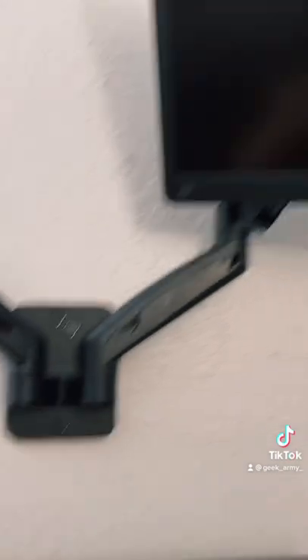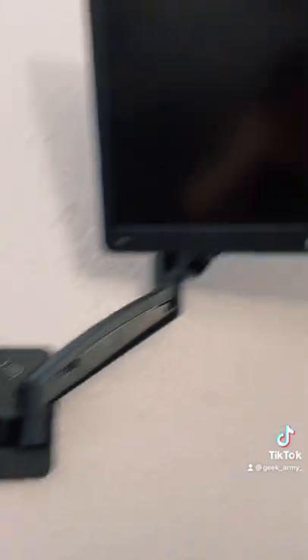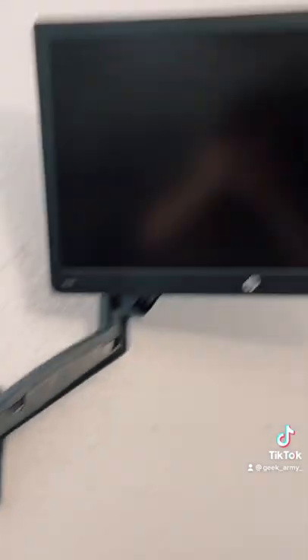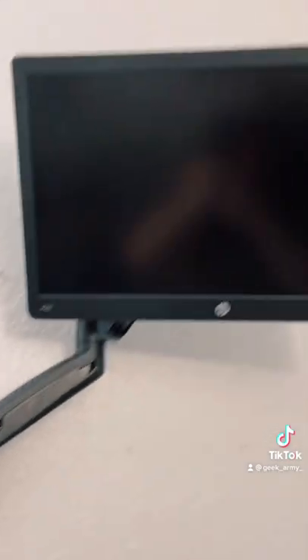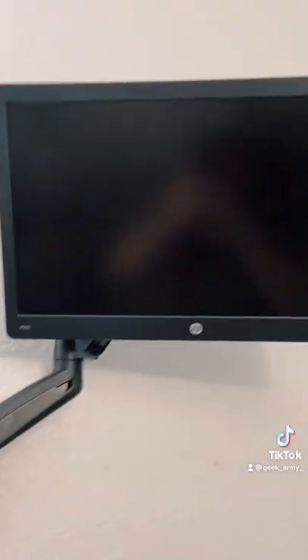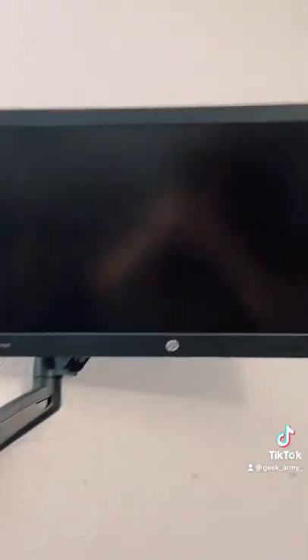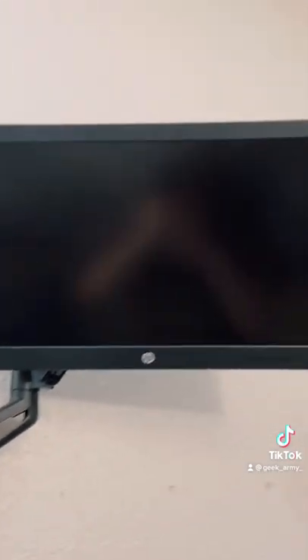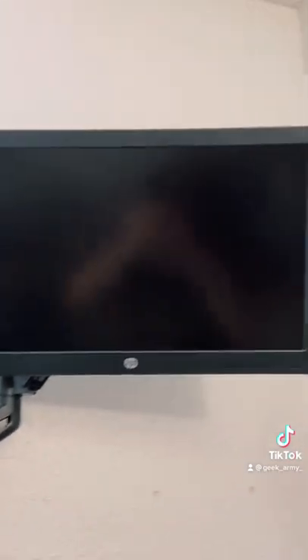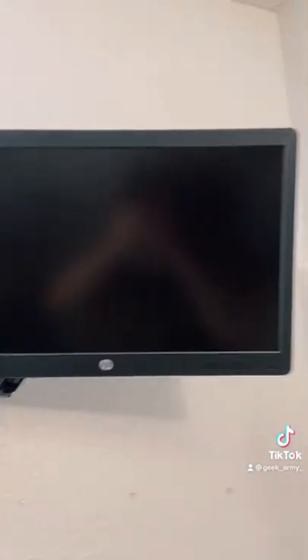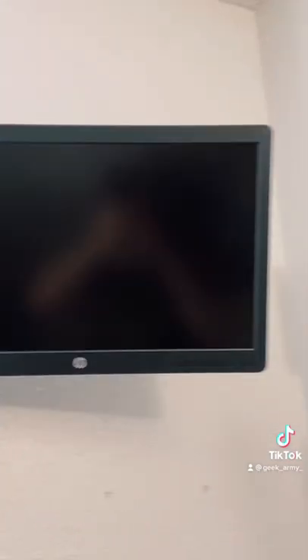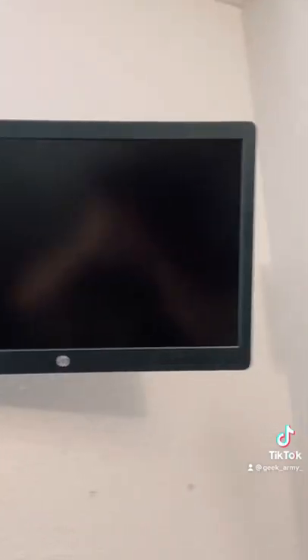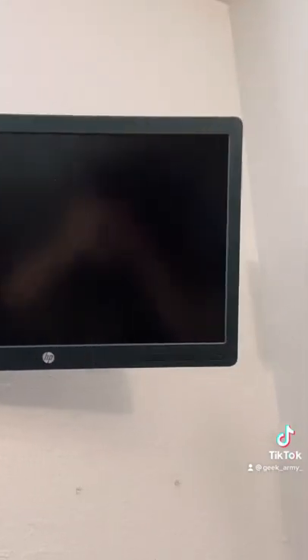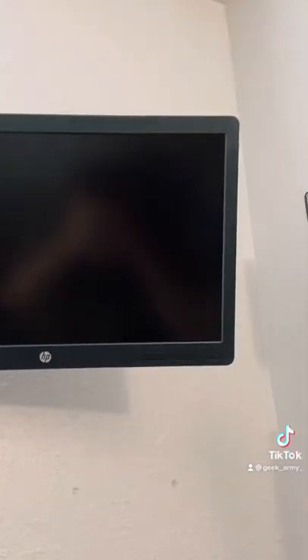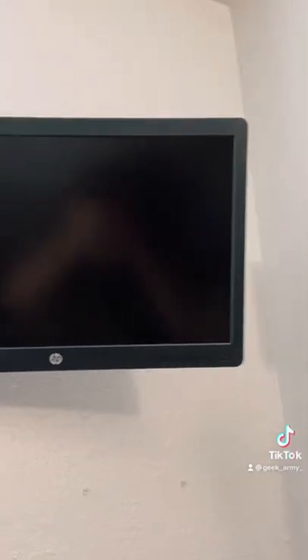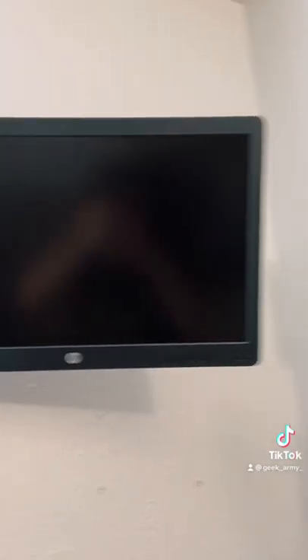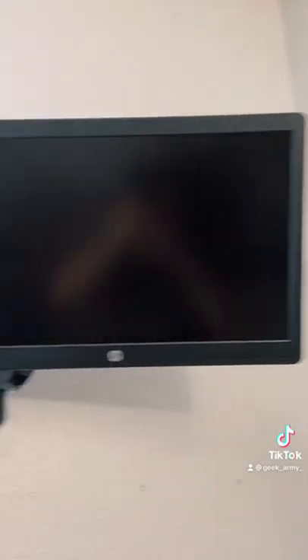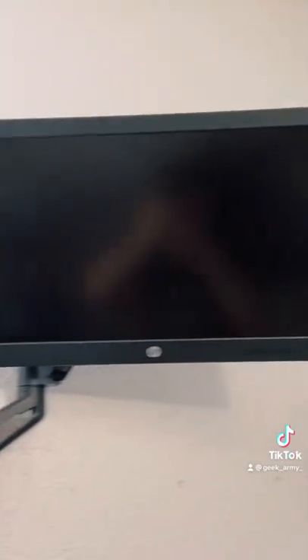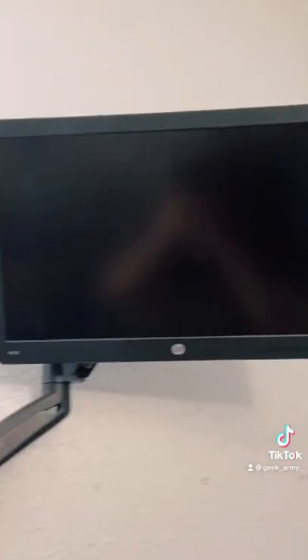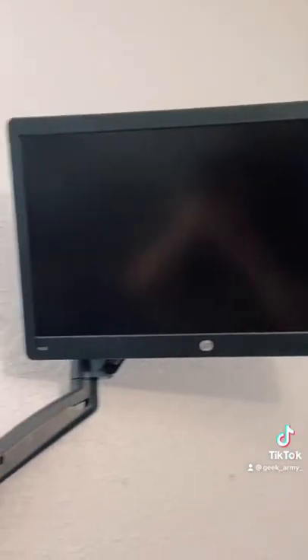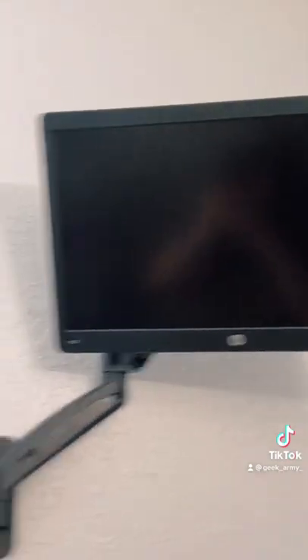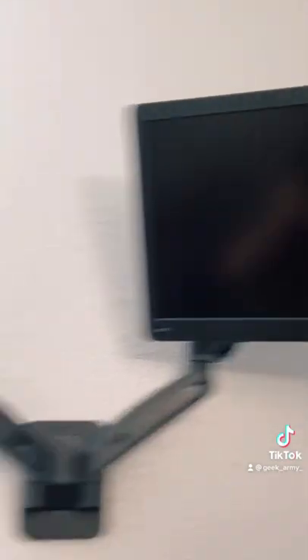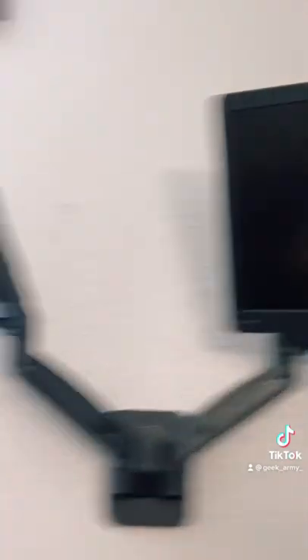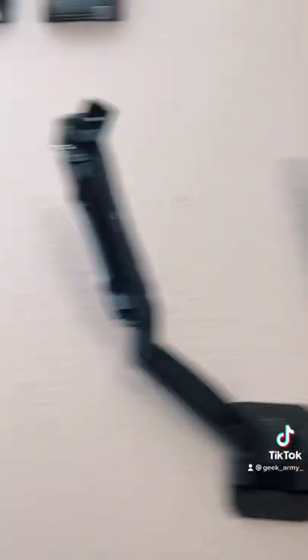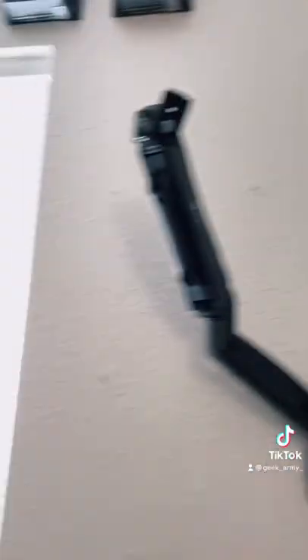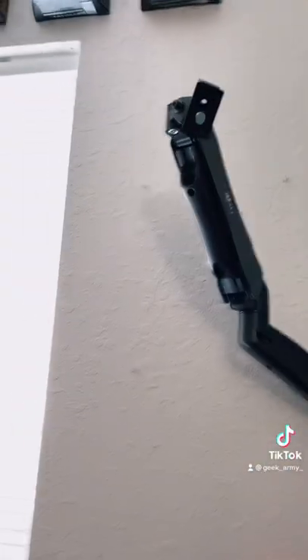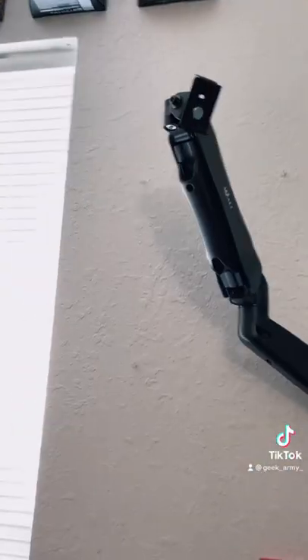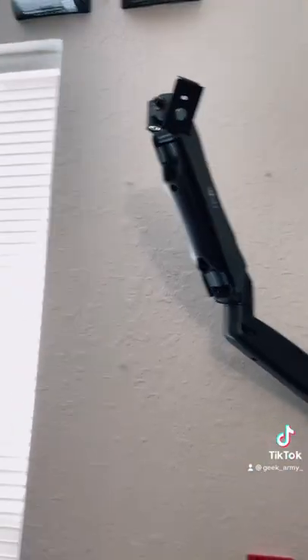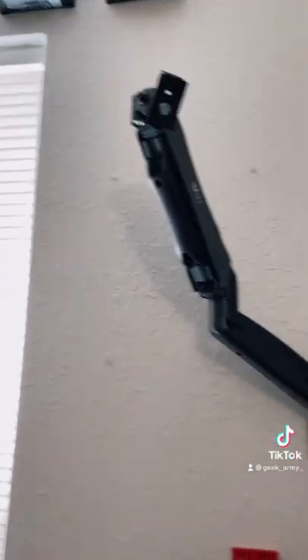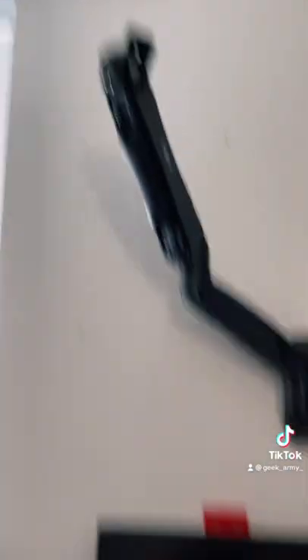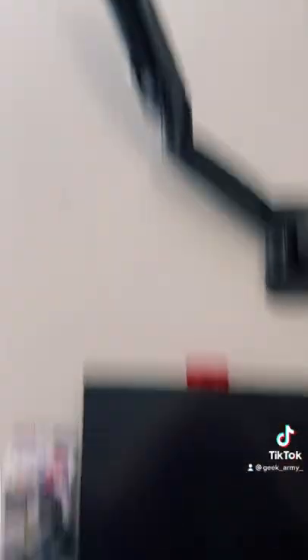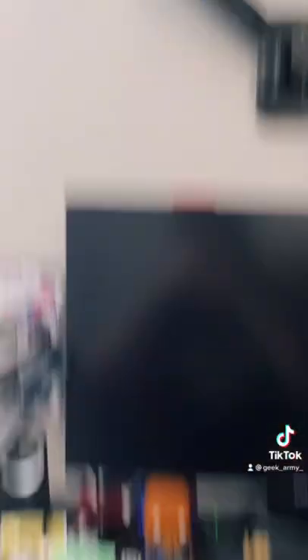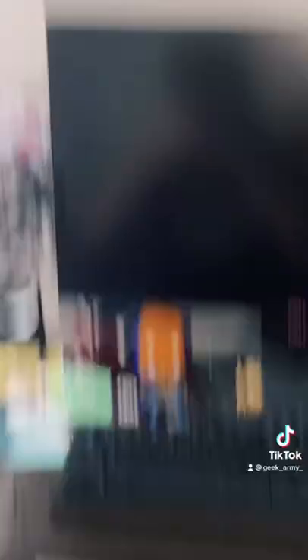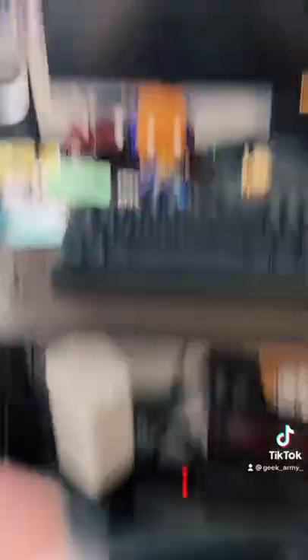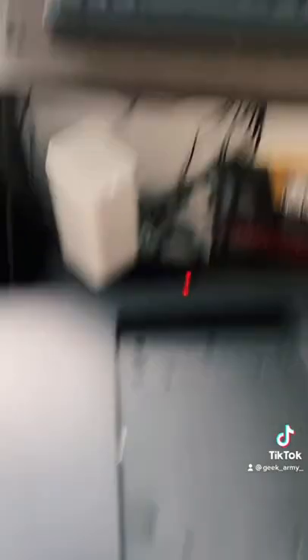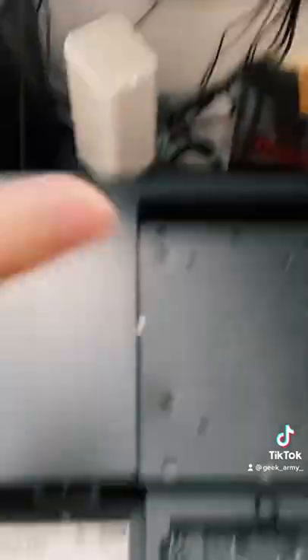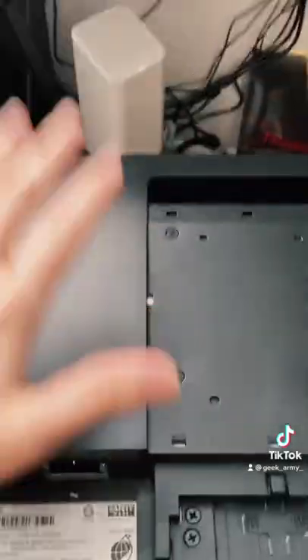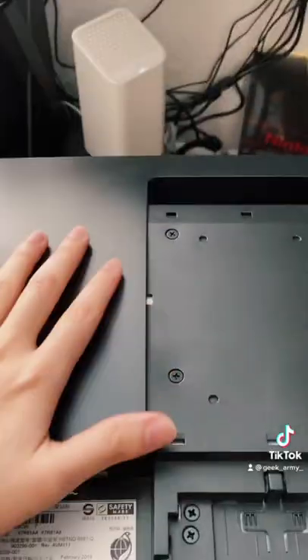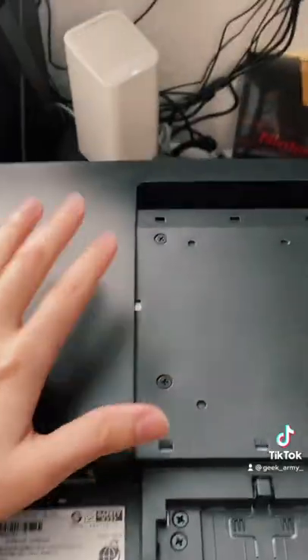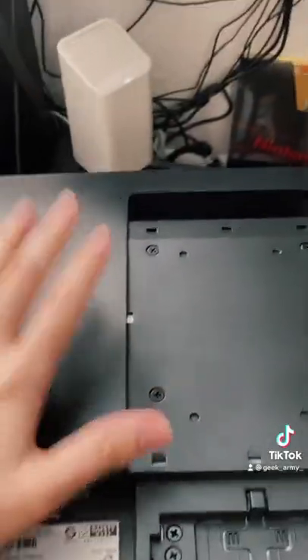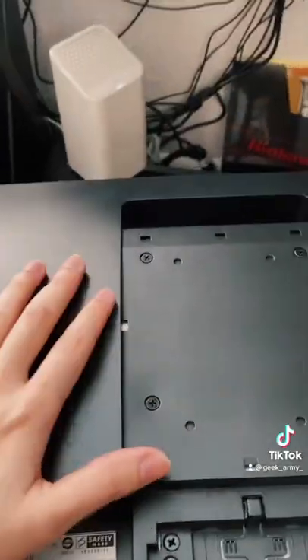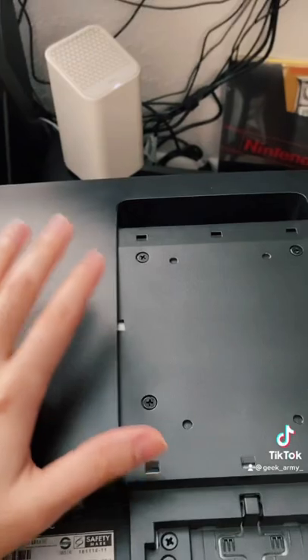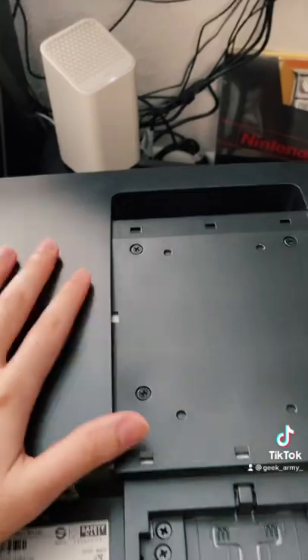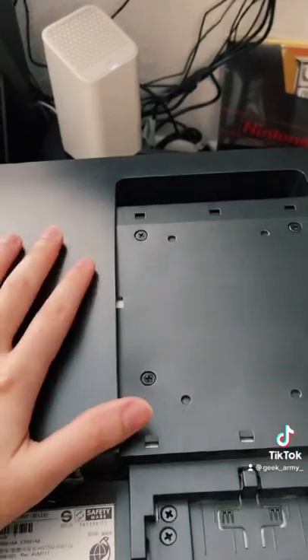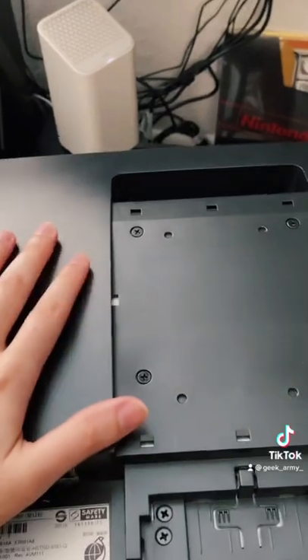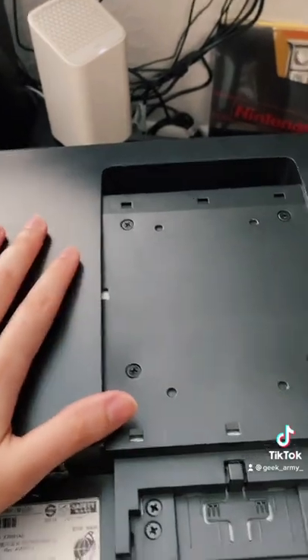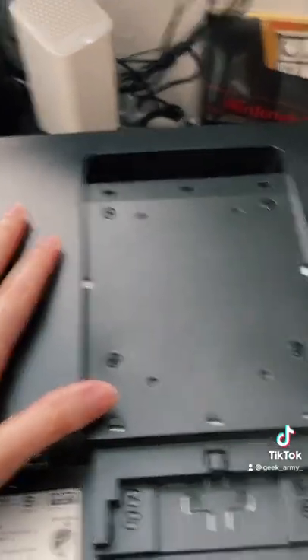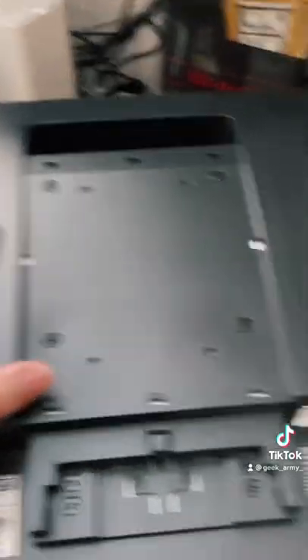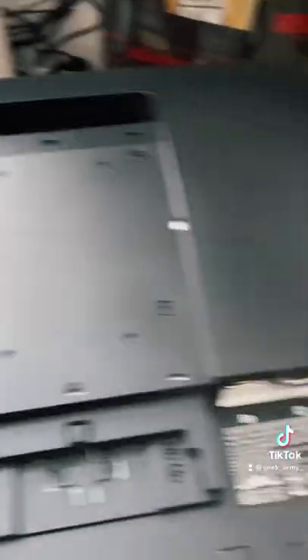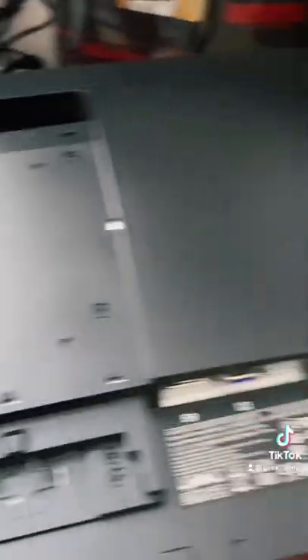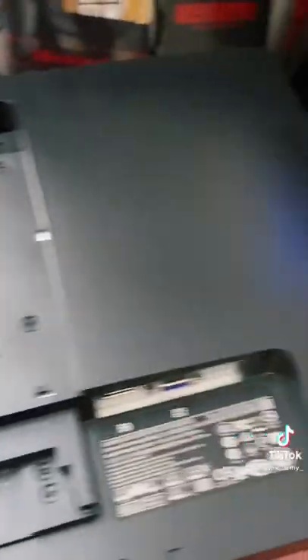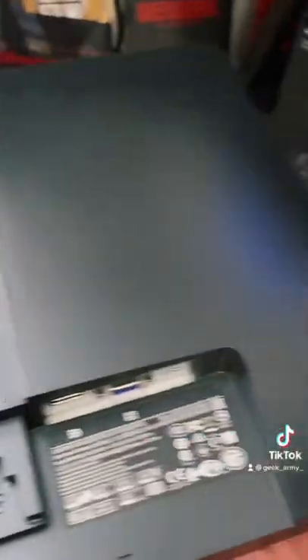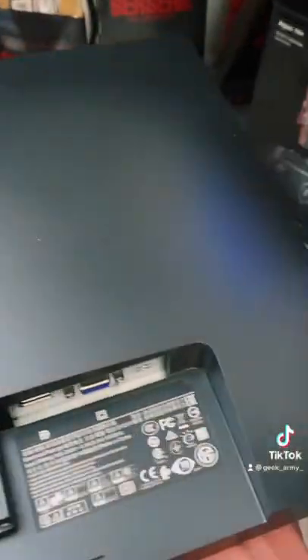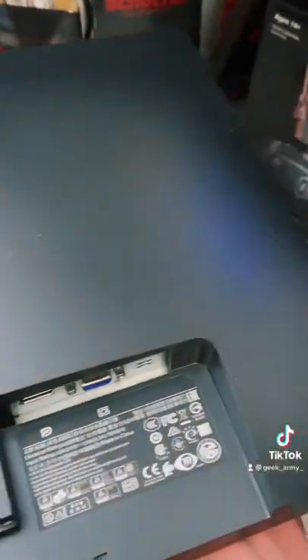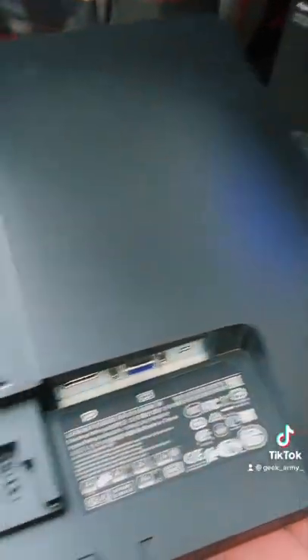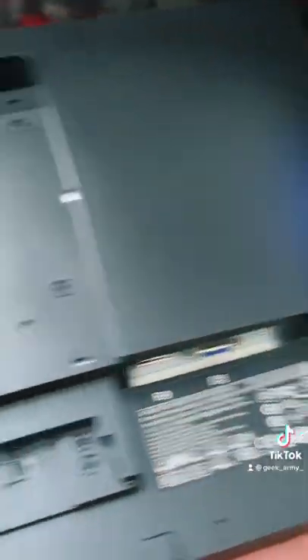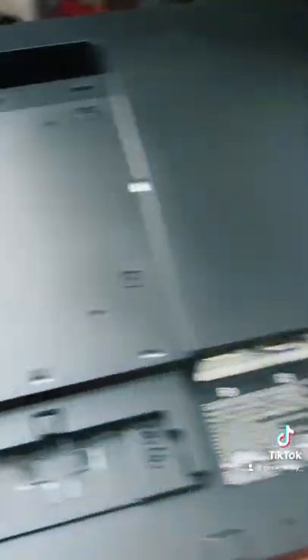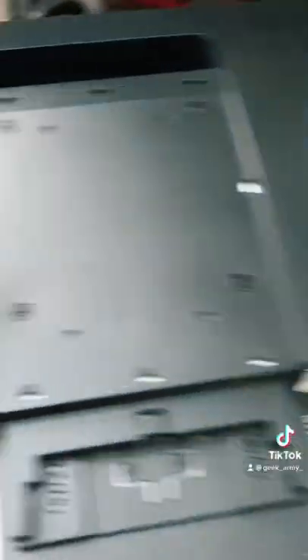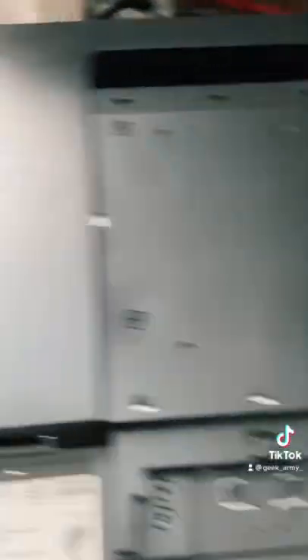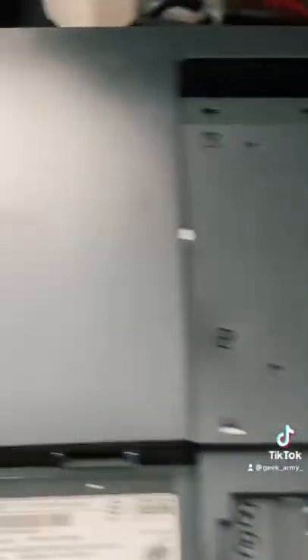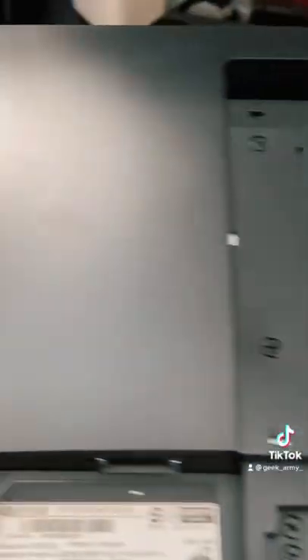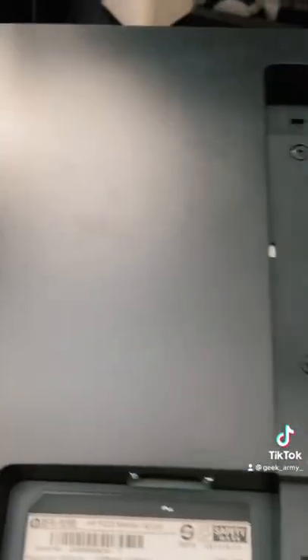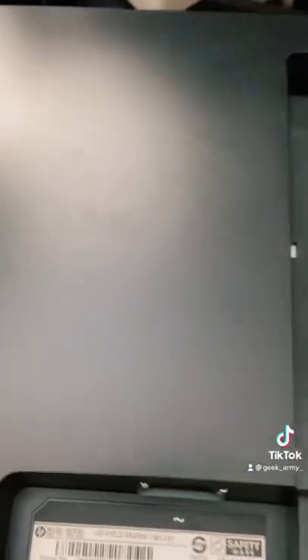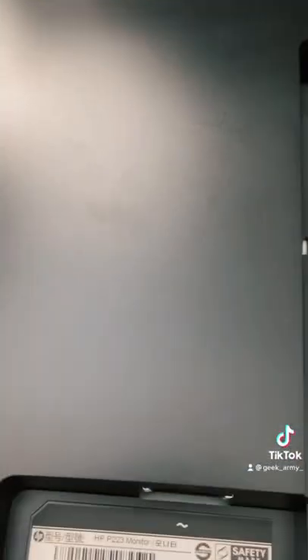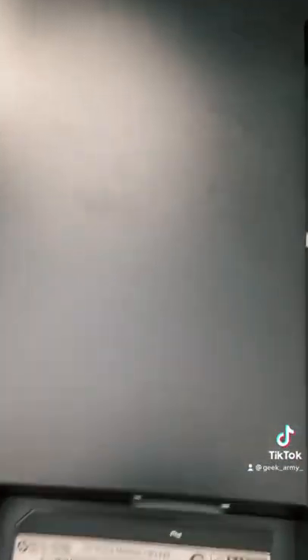We have one monitor attached to it so far and then we are working on setting up the other one right now. I'll get back to you in a second.